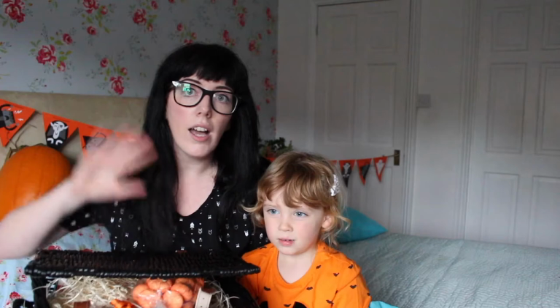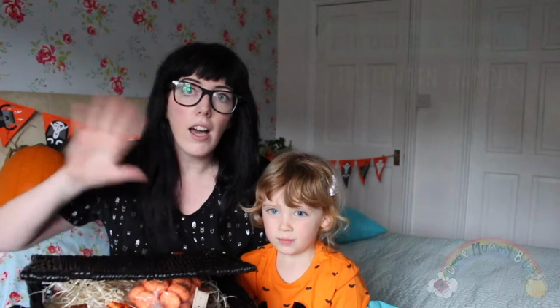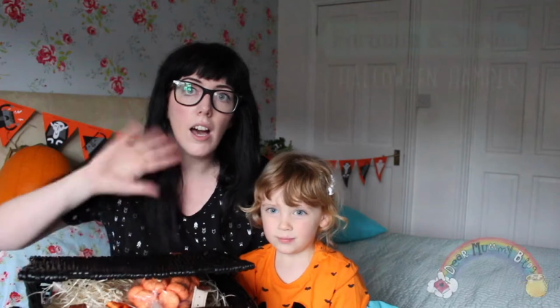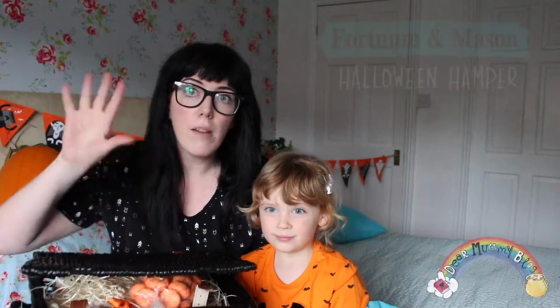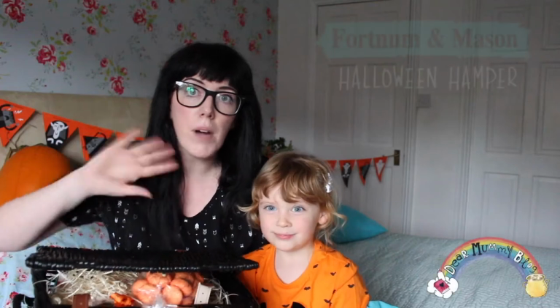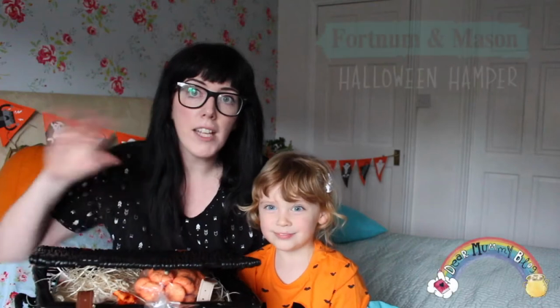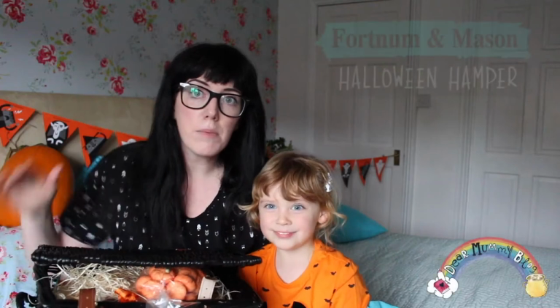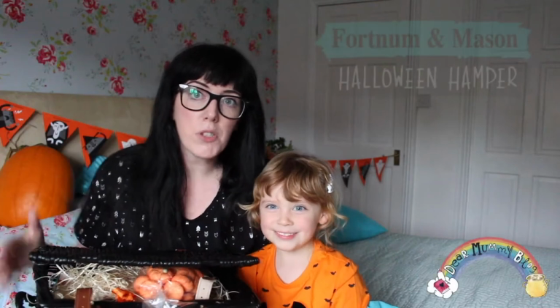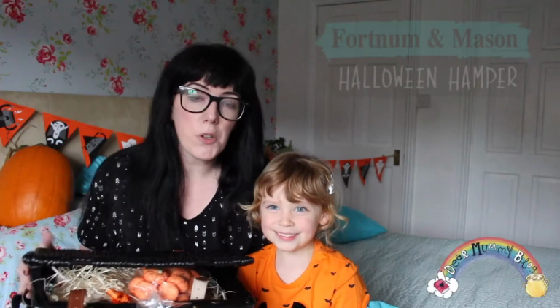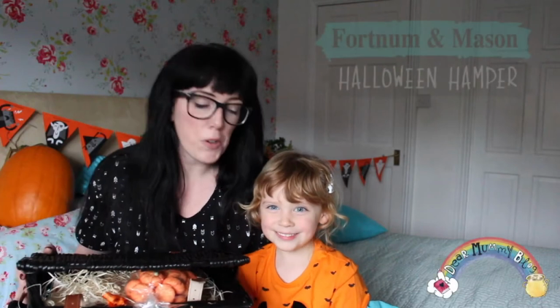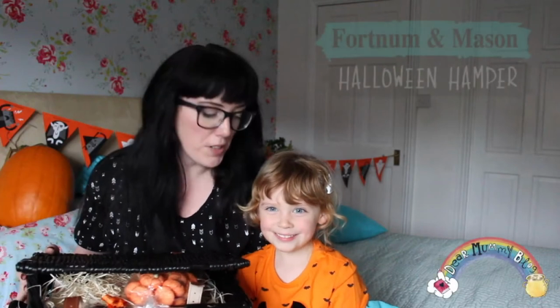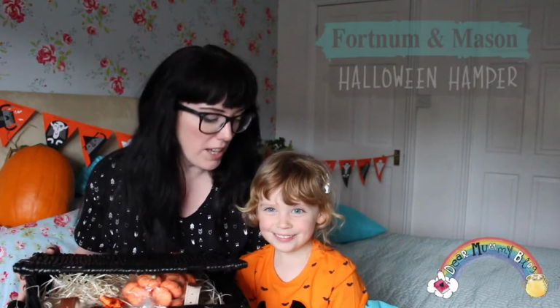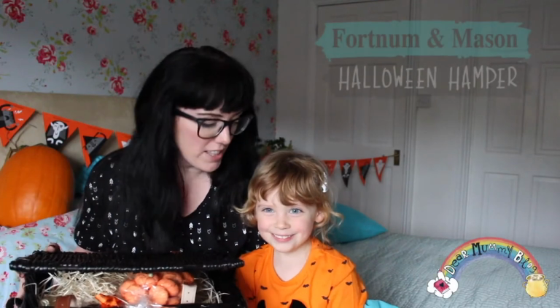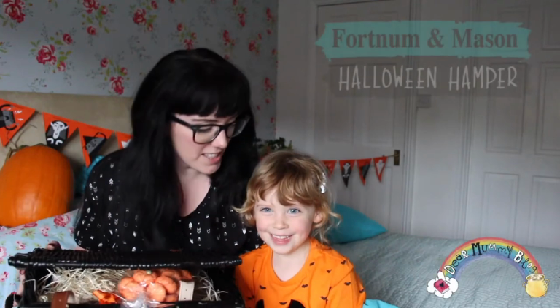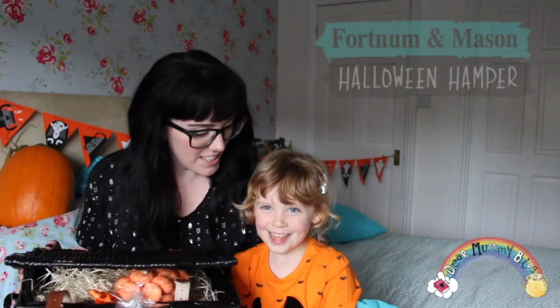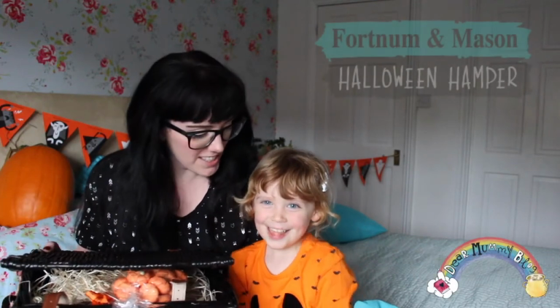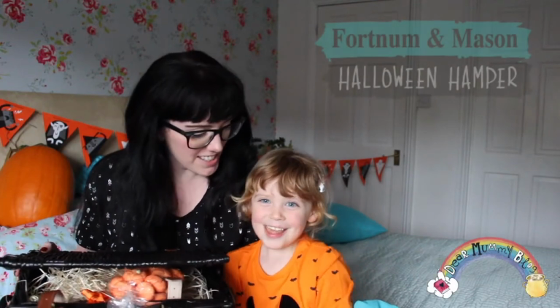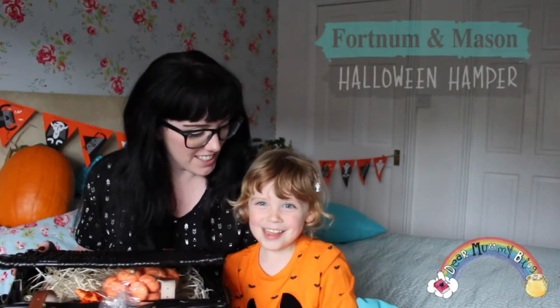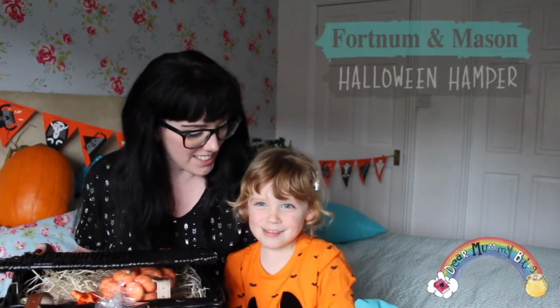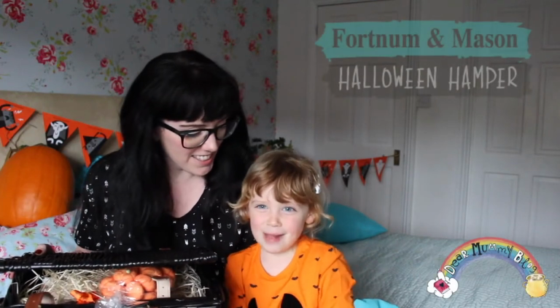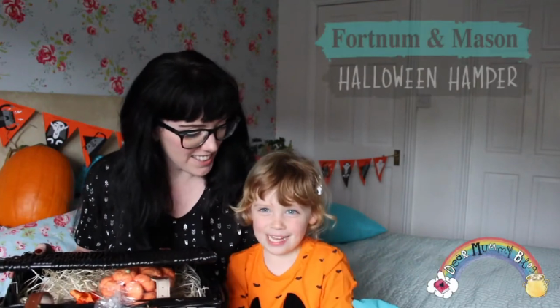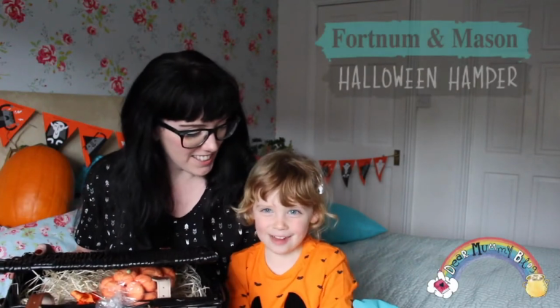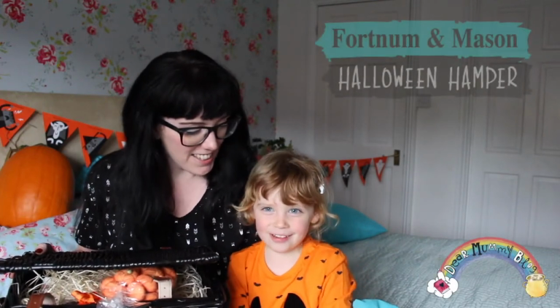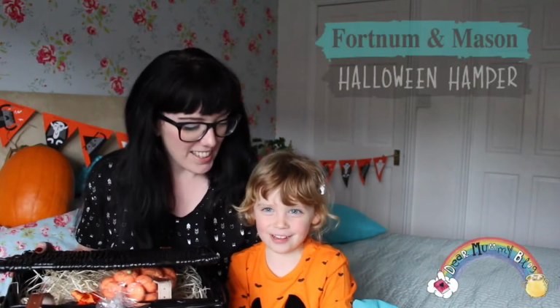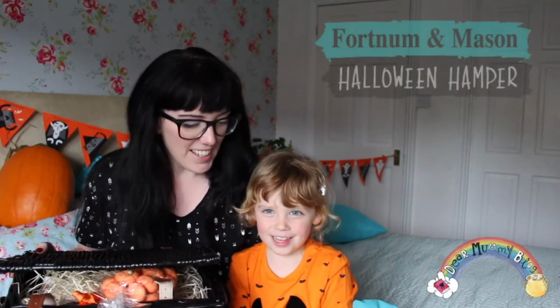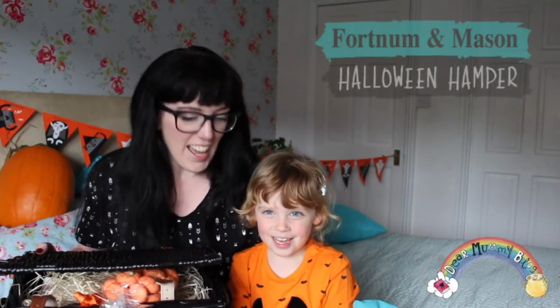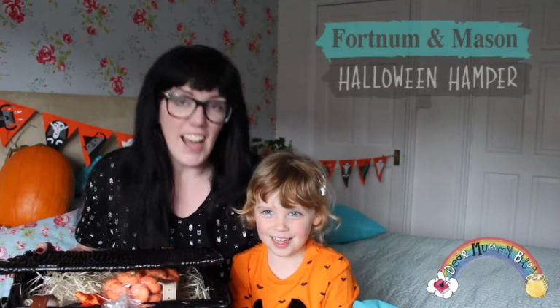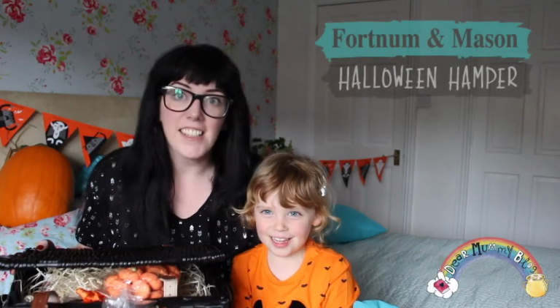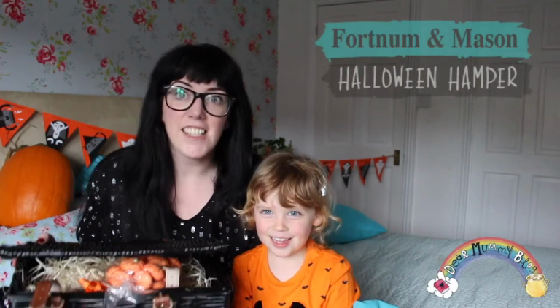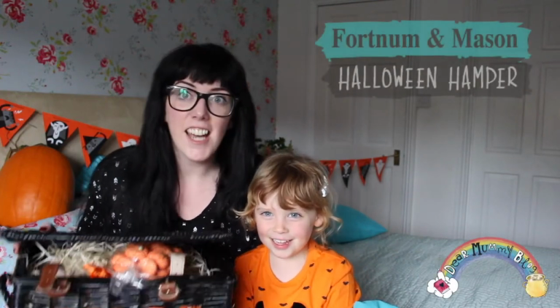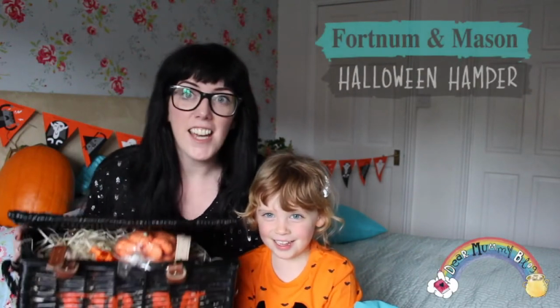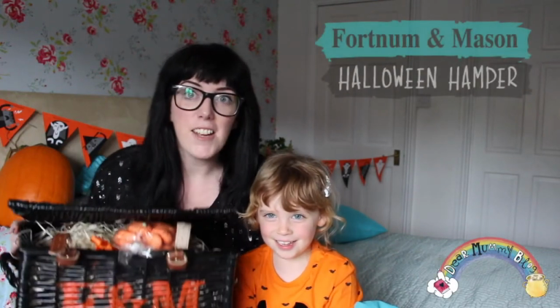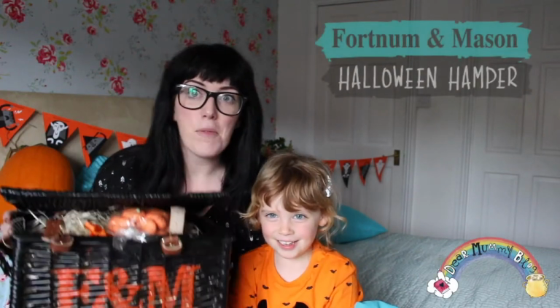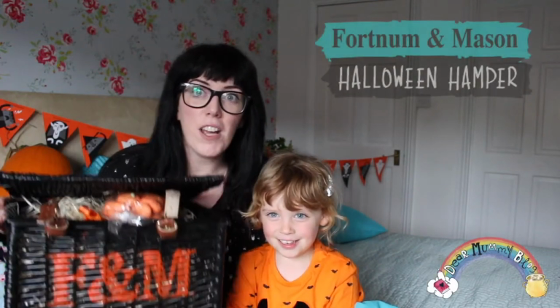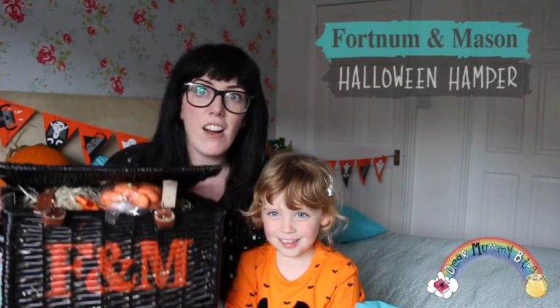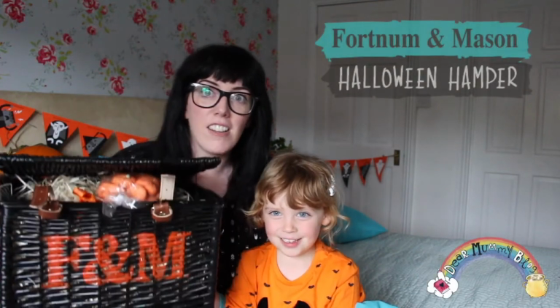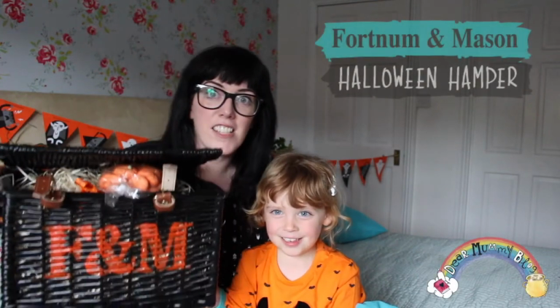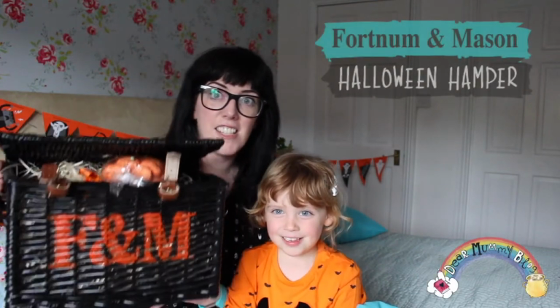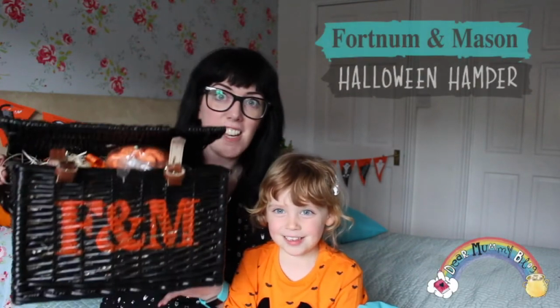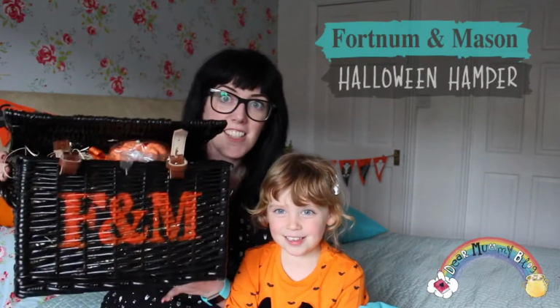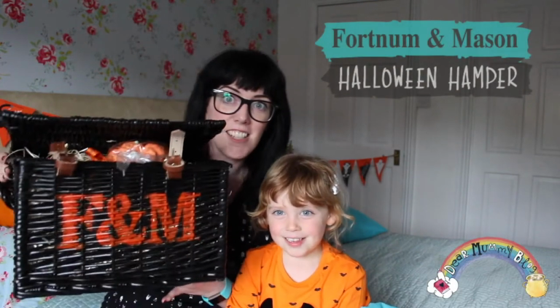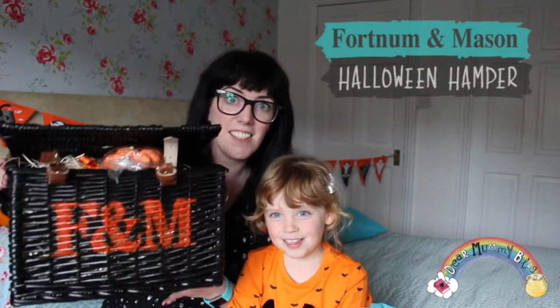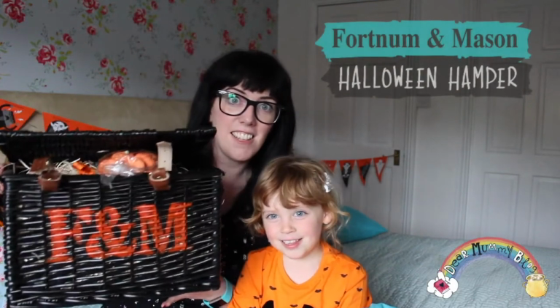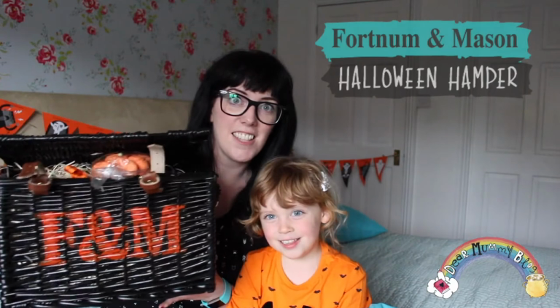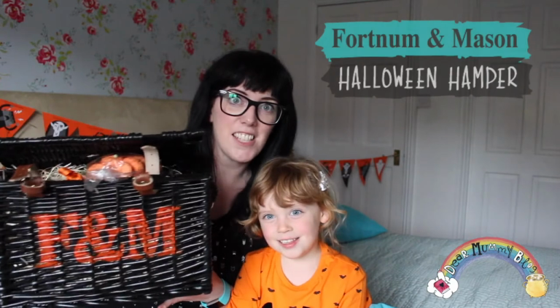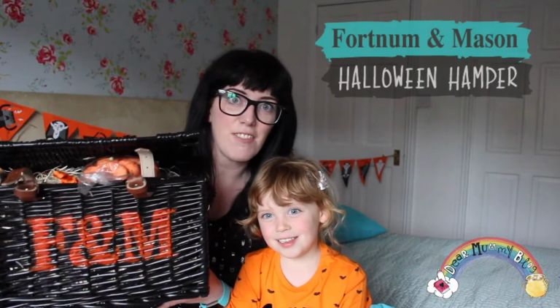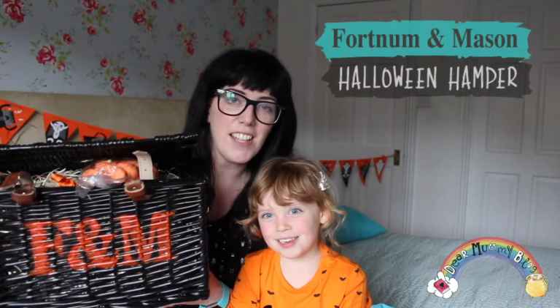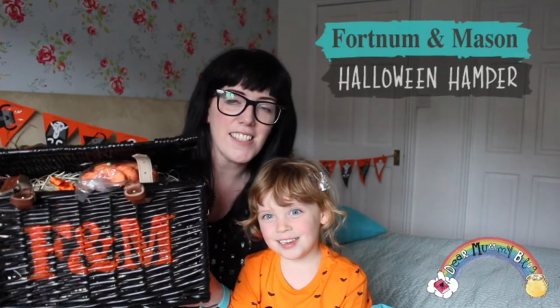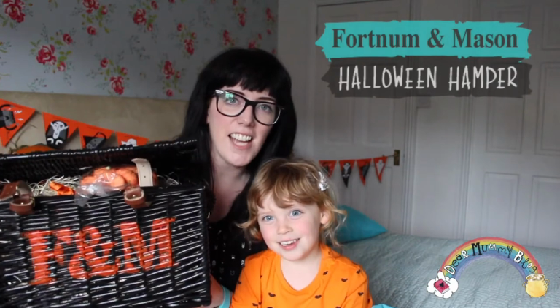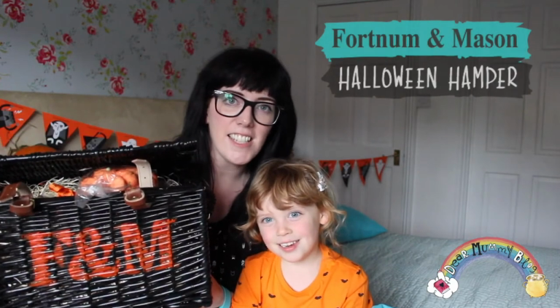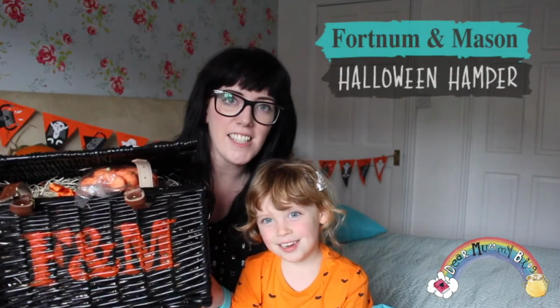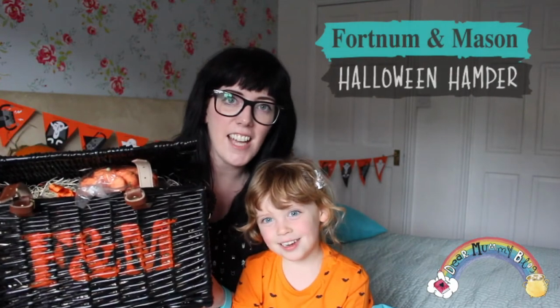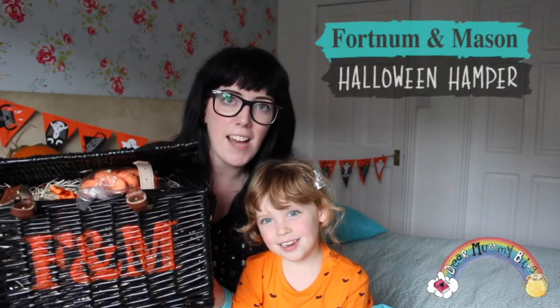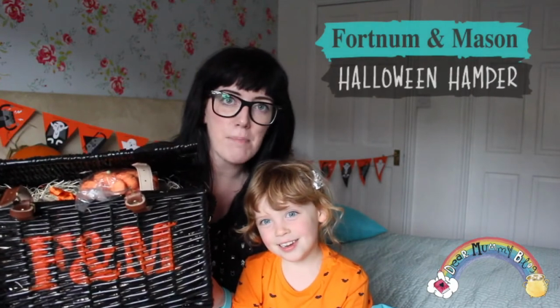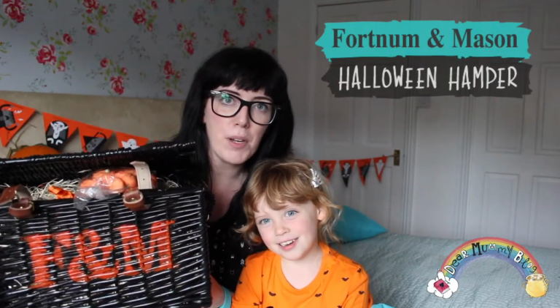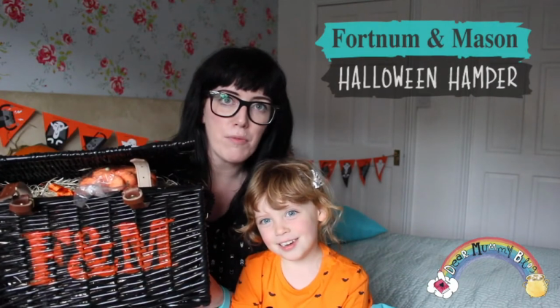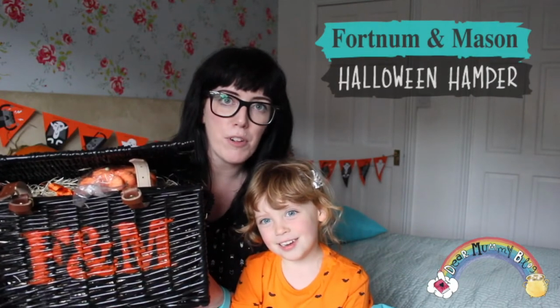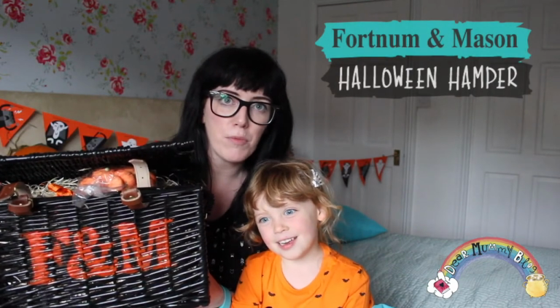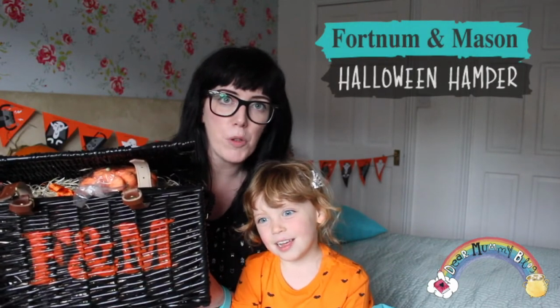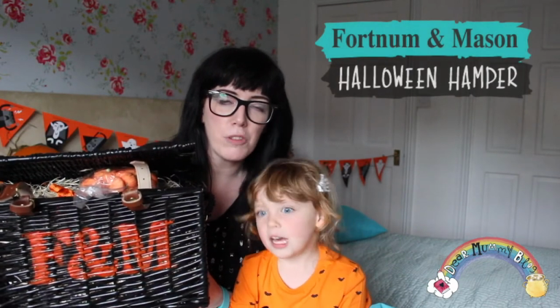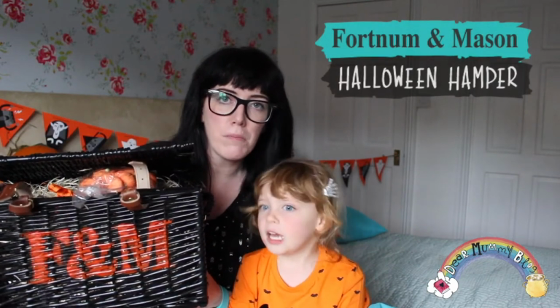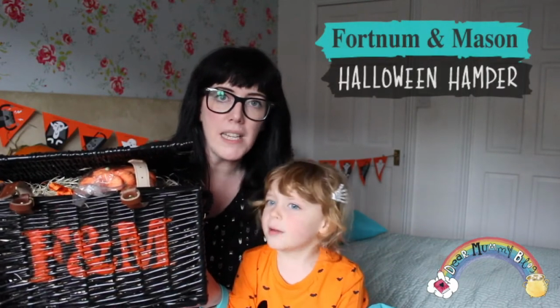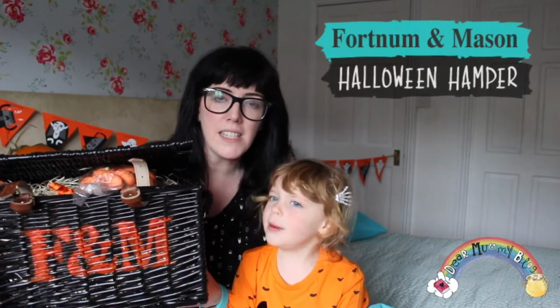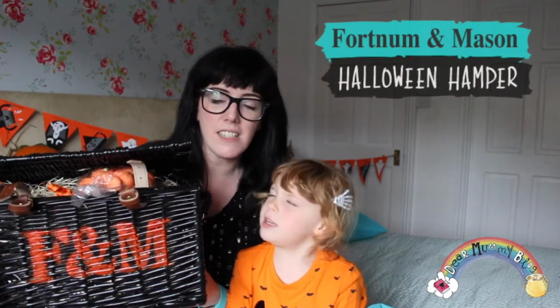Hiya! My name's Dawn and this is Isabella Covey, hiya! And today we are discussing this fantastic hamper from Fortnum & Mason.